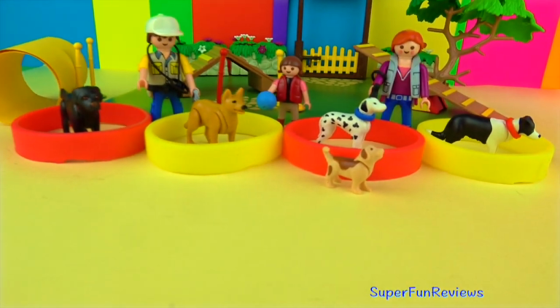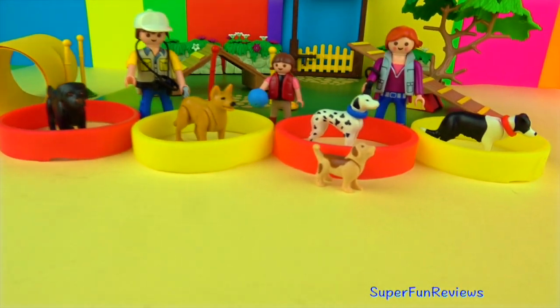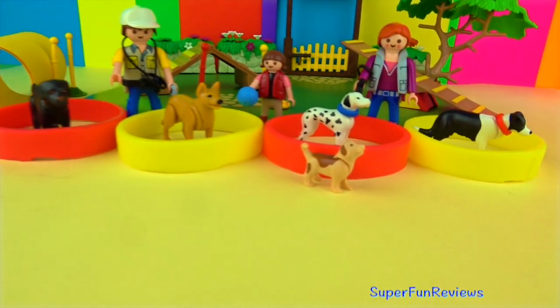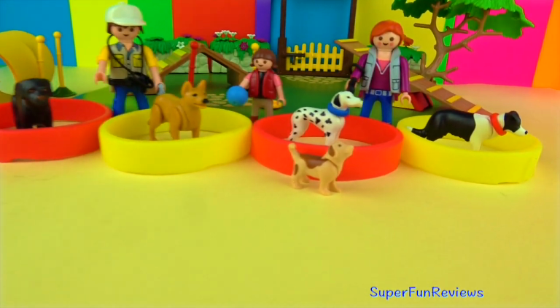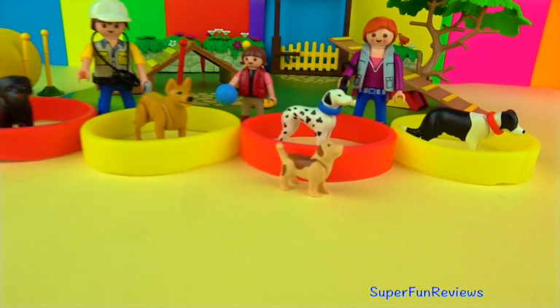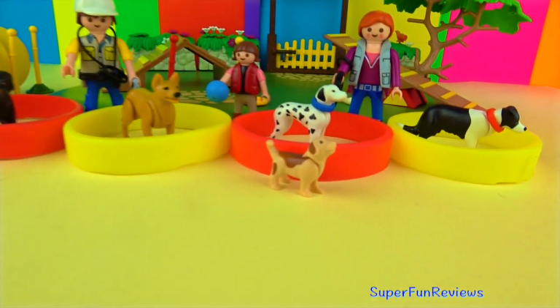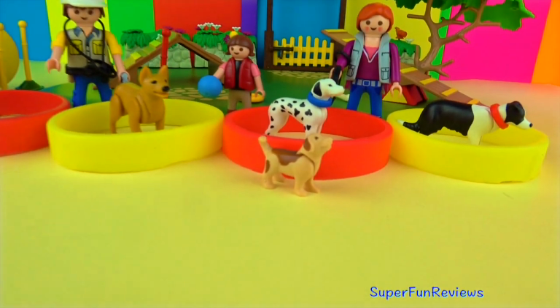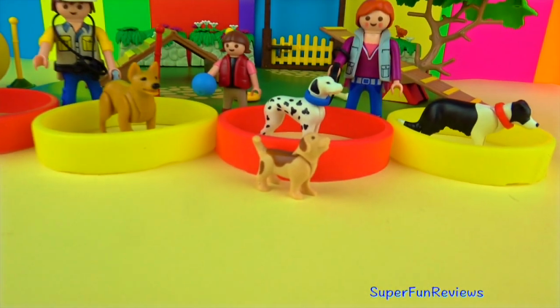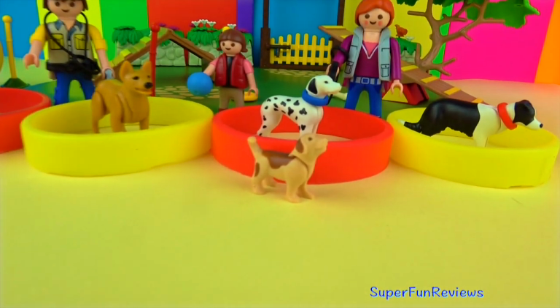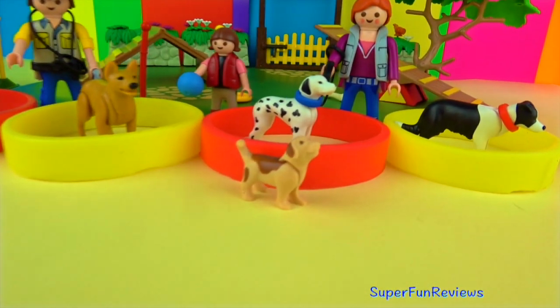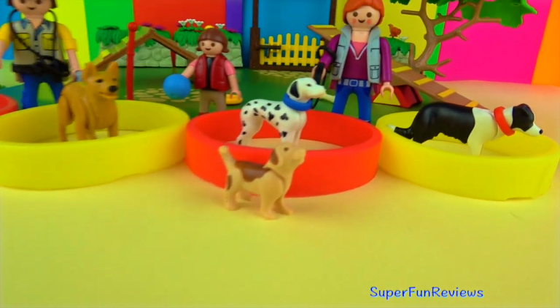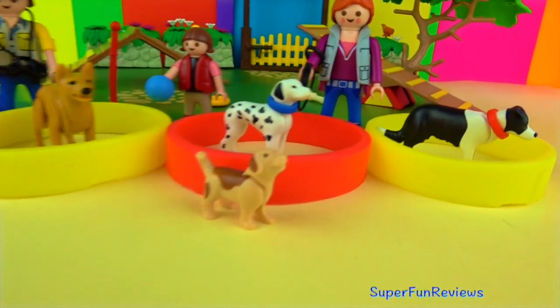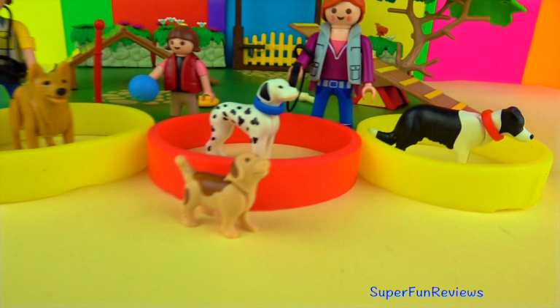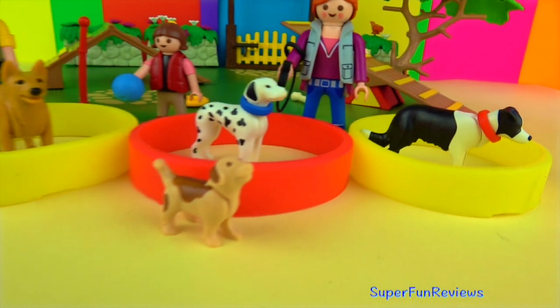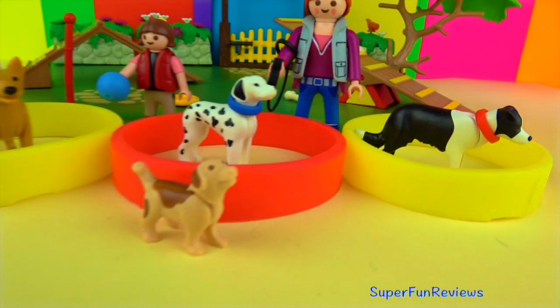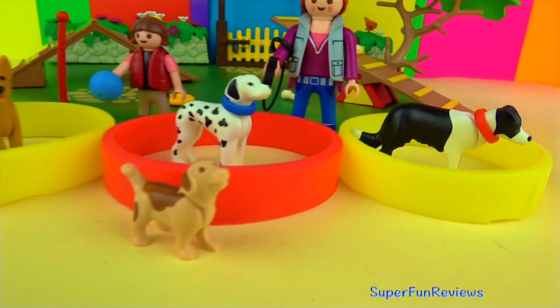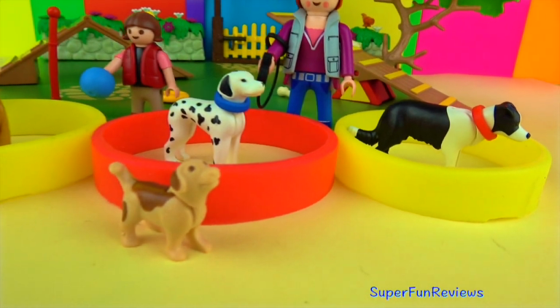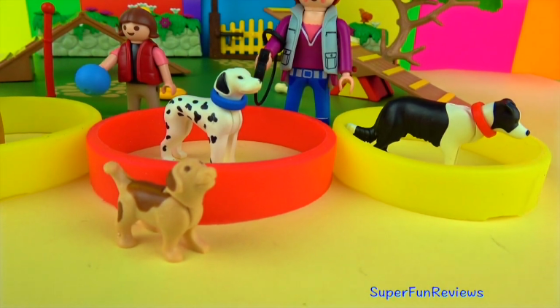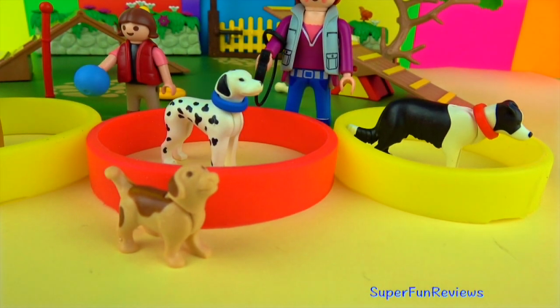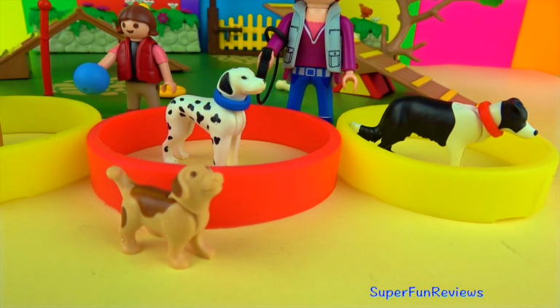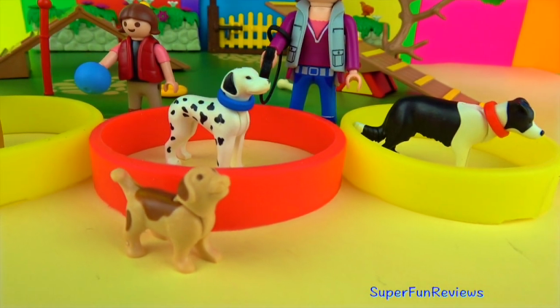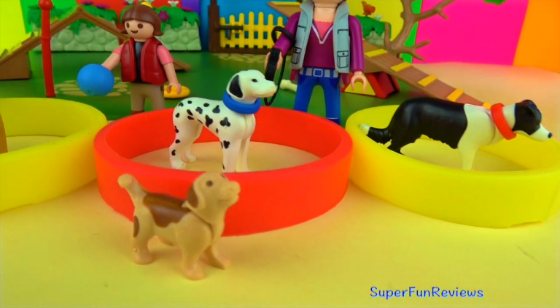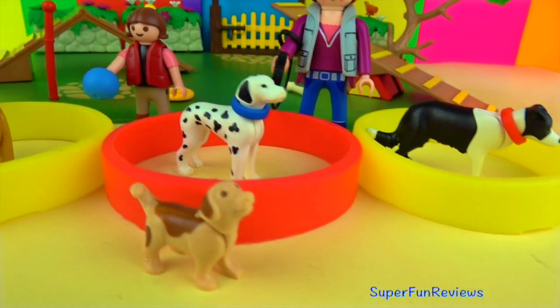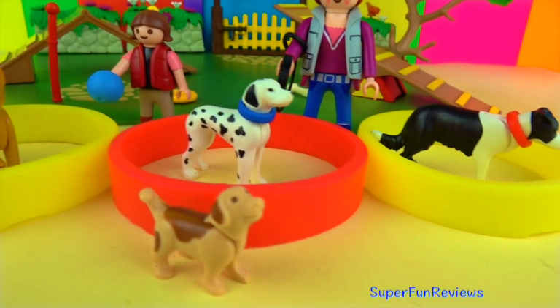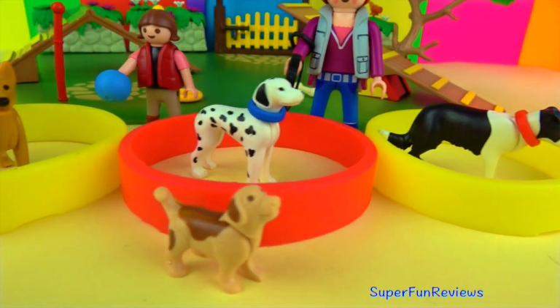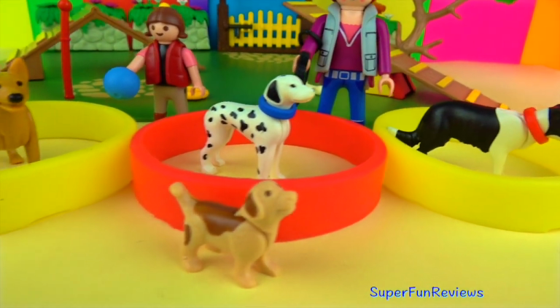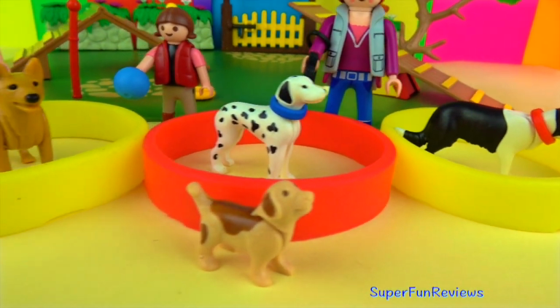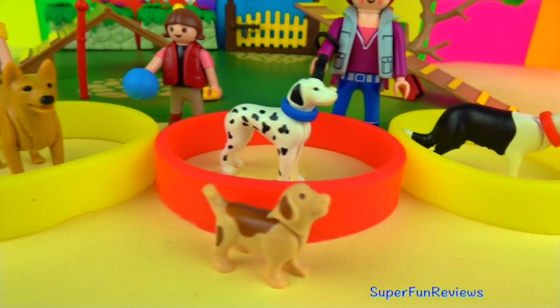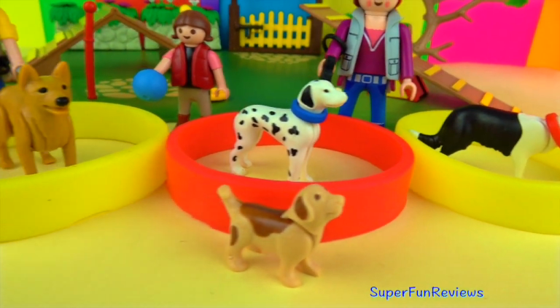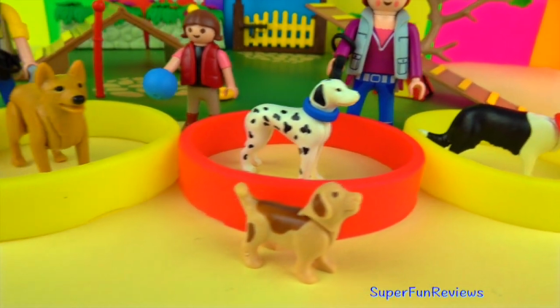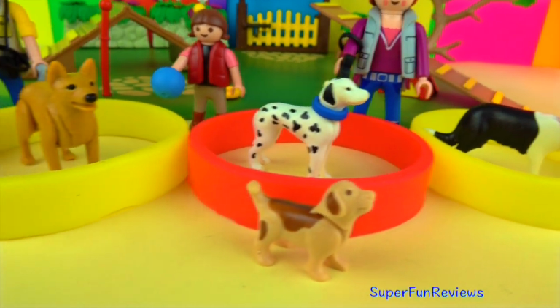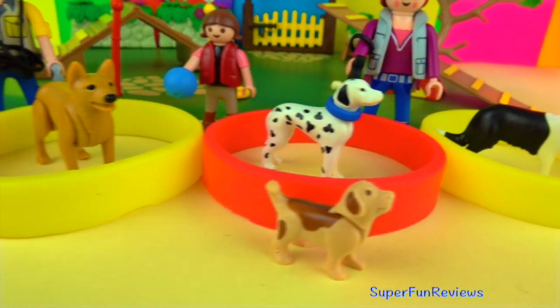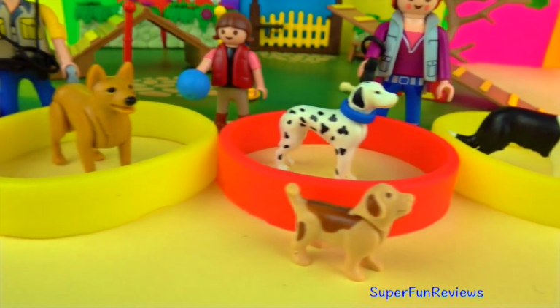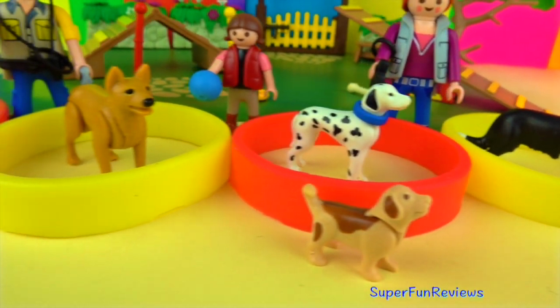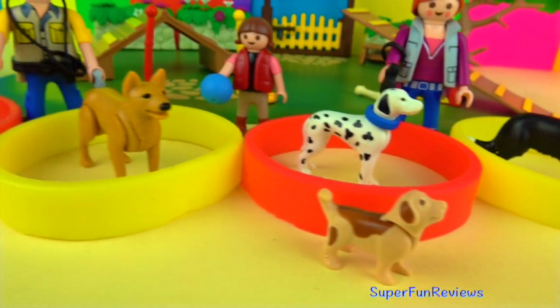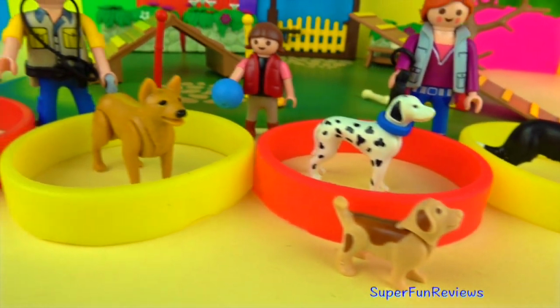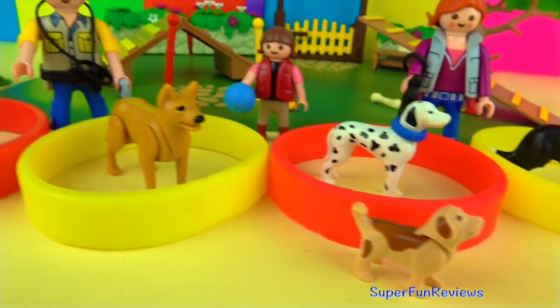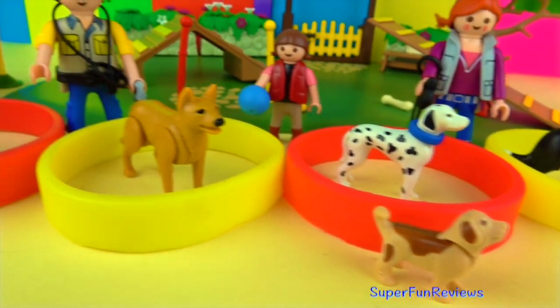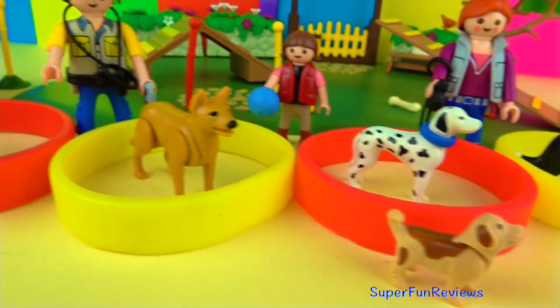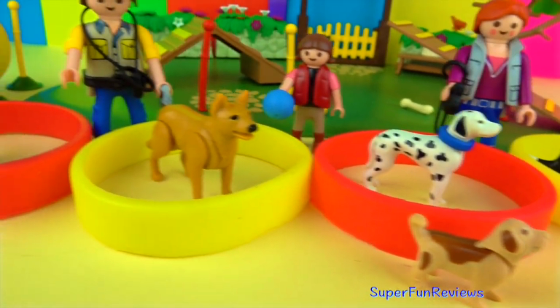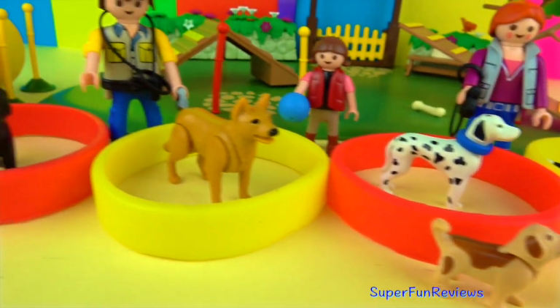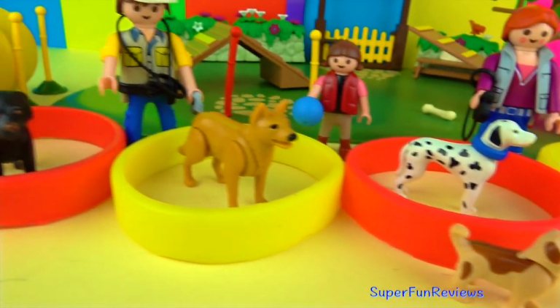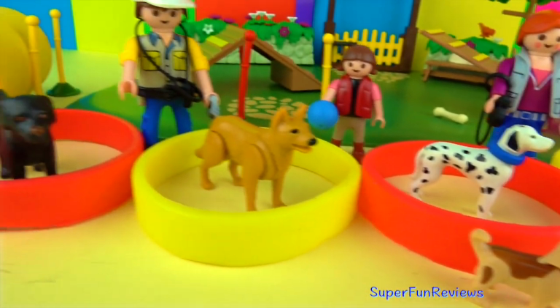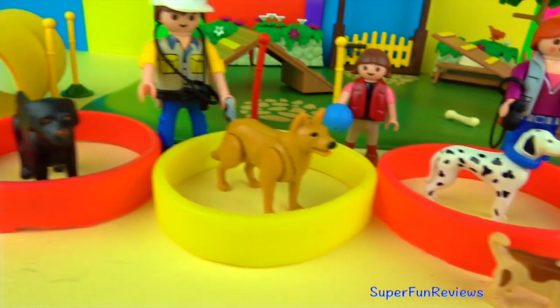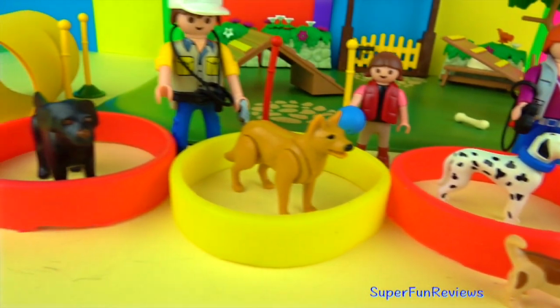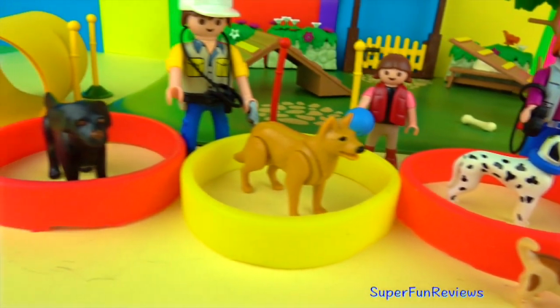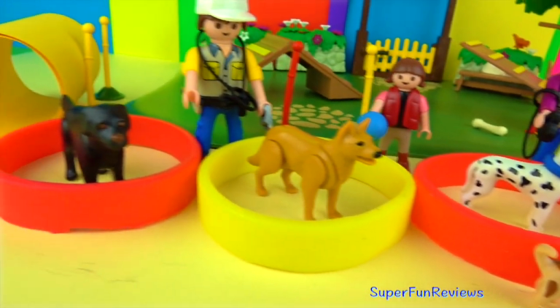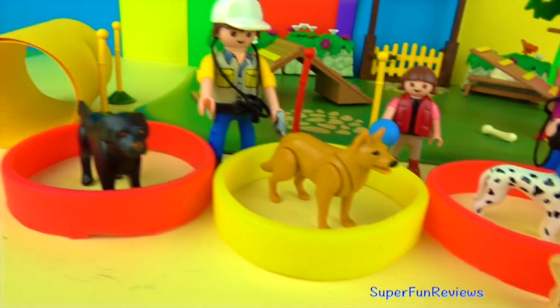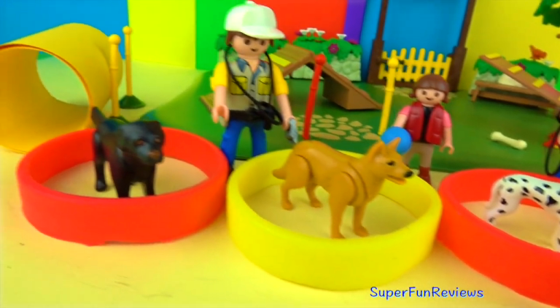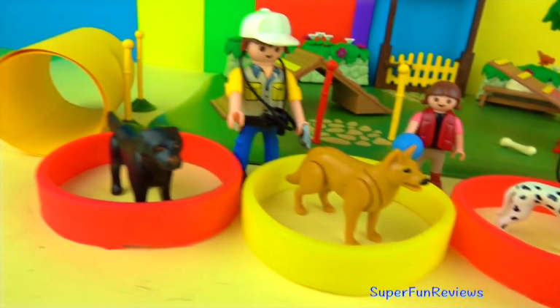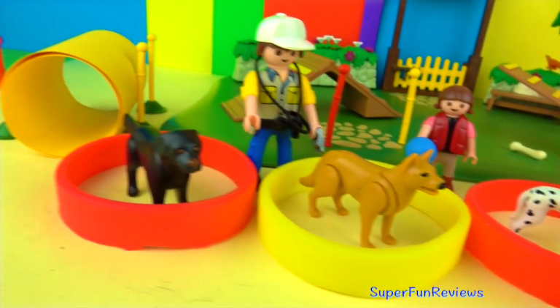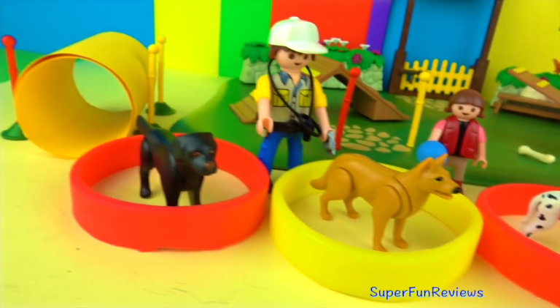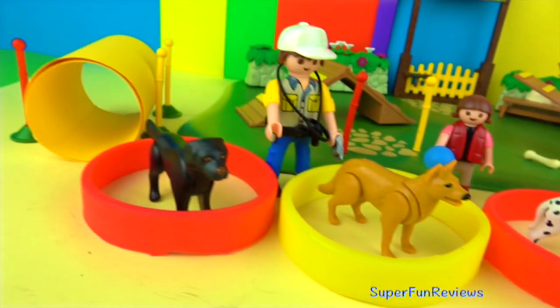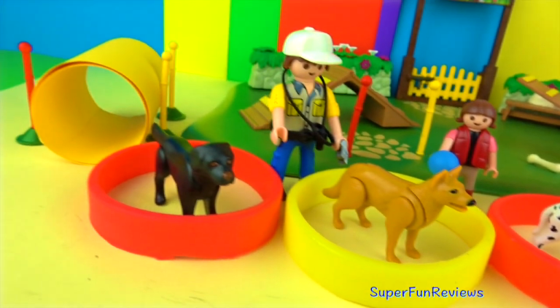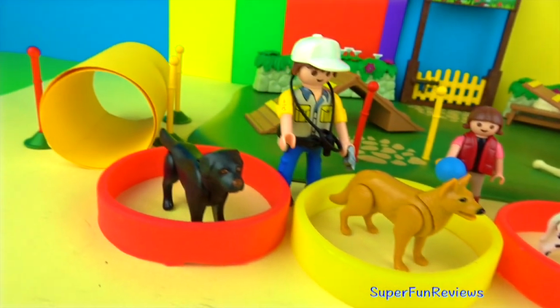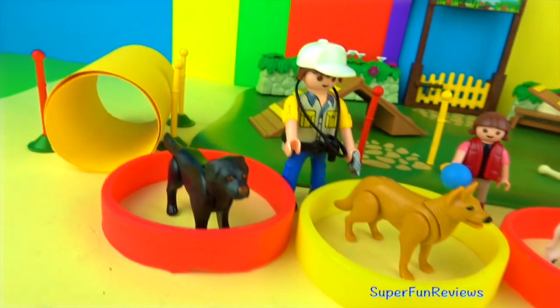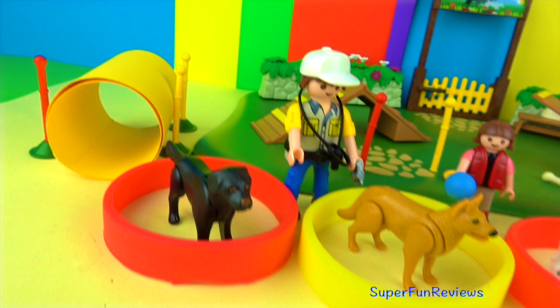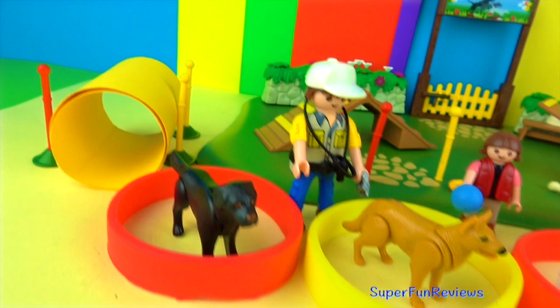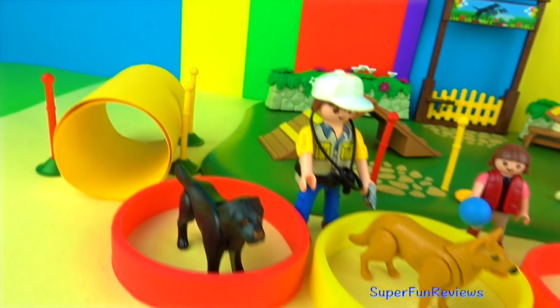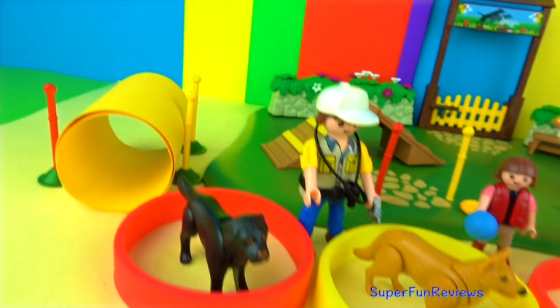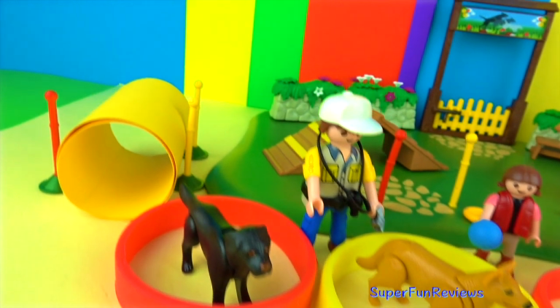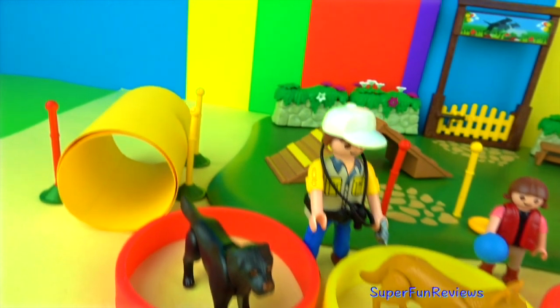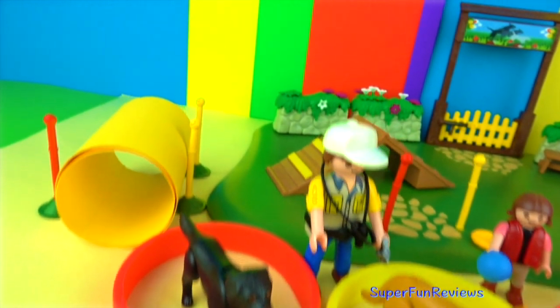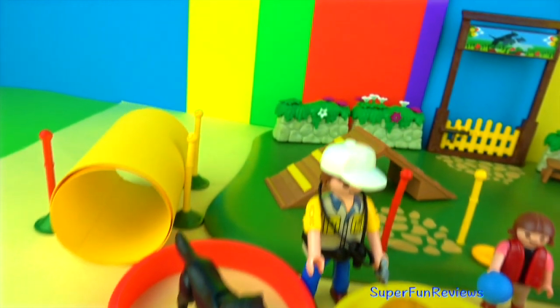It's a really nice play set and you can do a lot with it, and mix and match other animals — which I'm going to show you at the end.